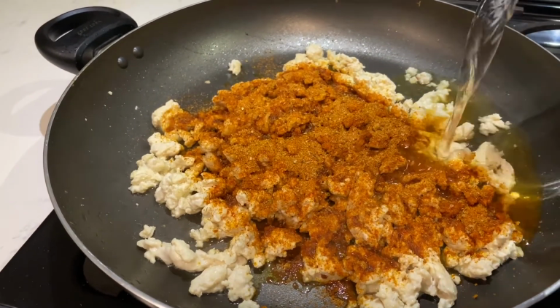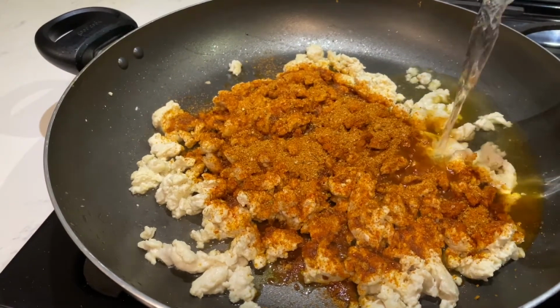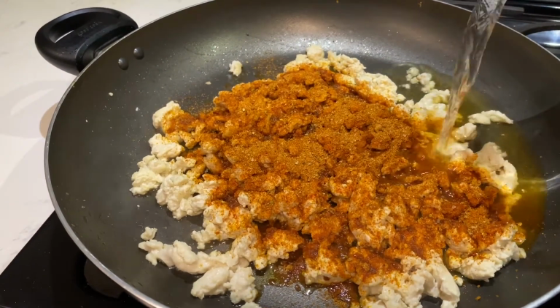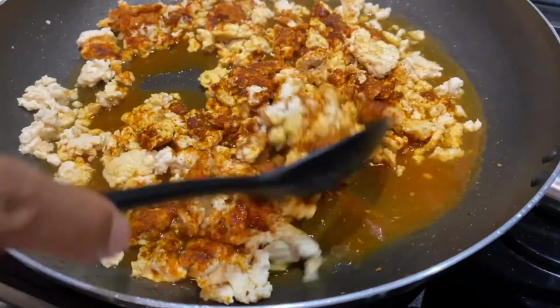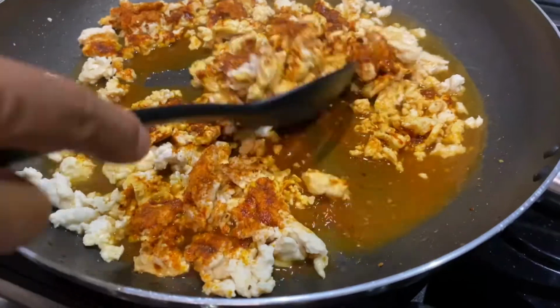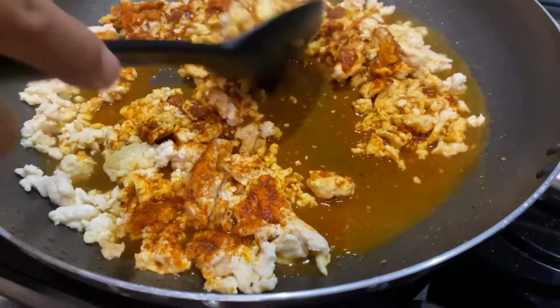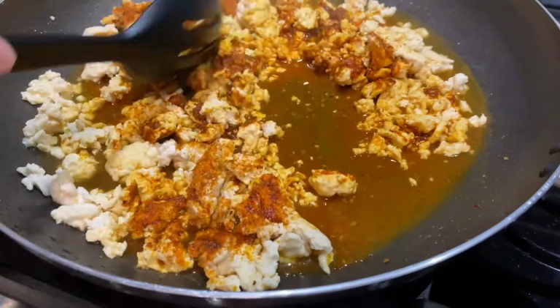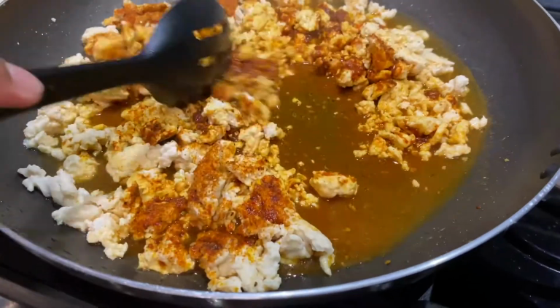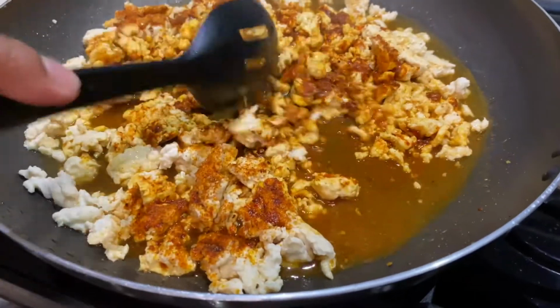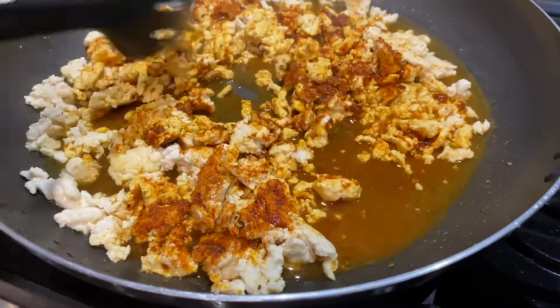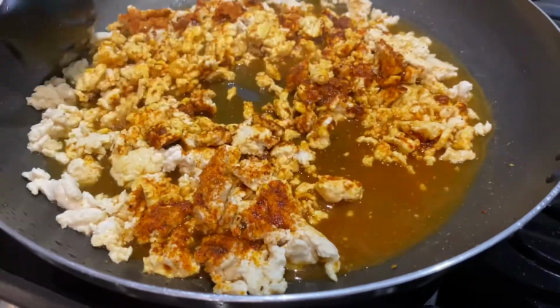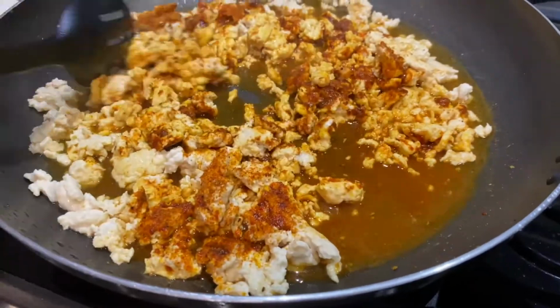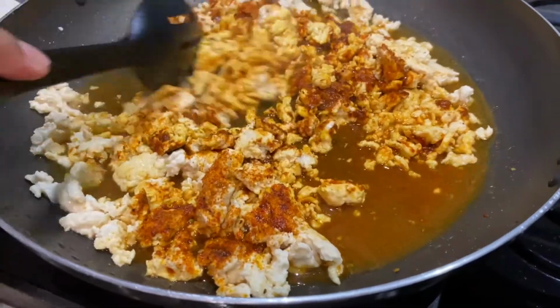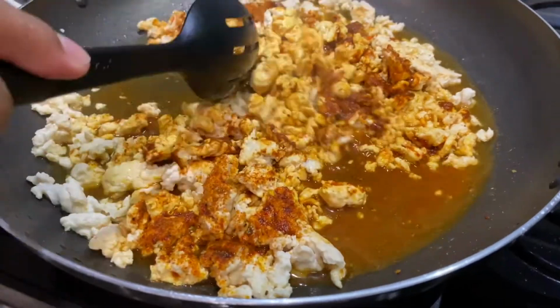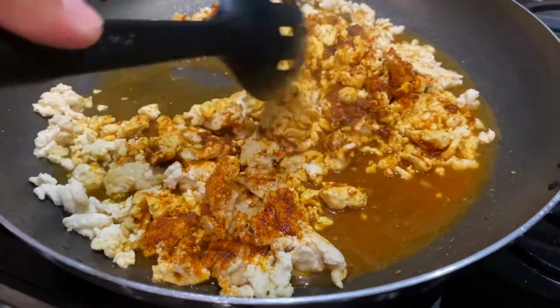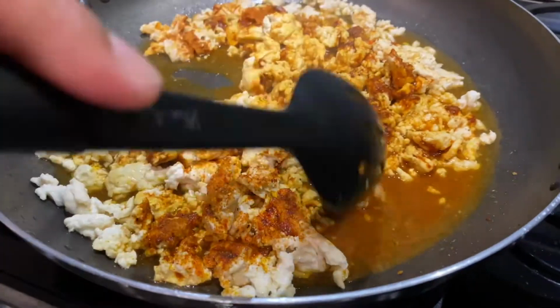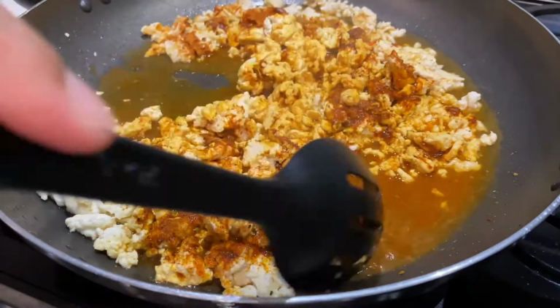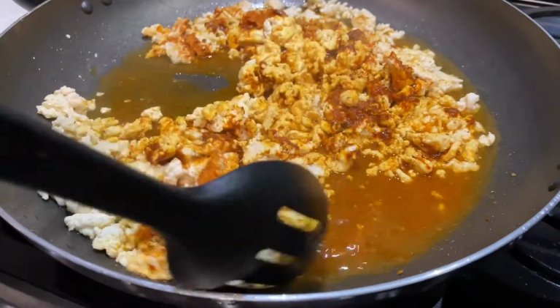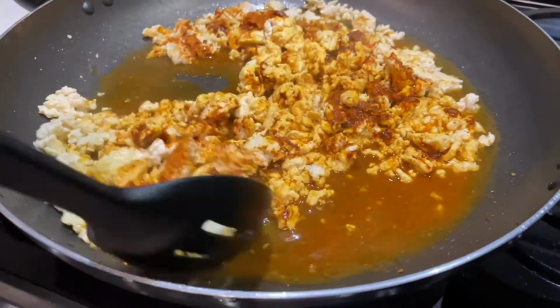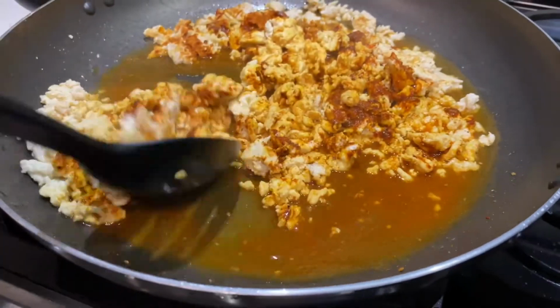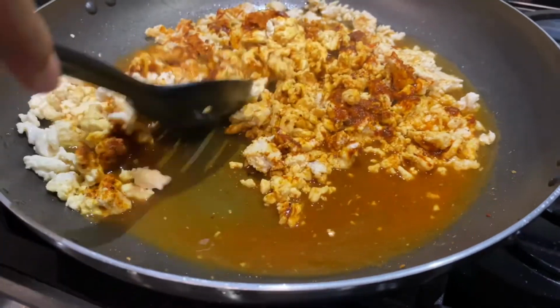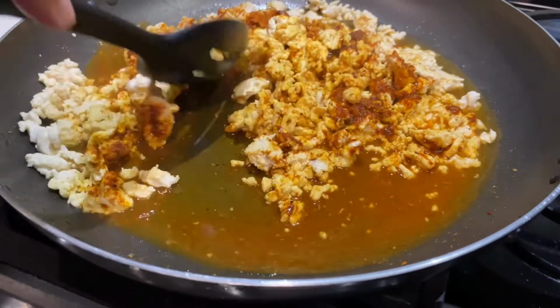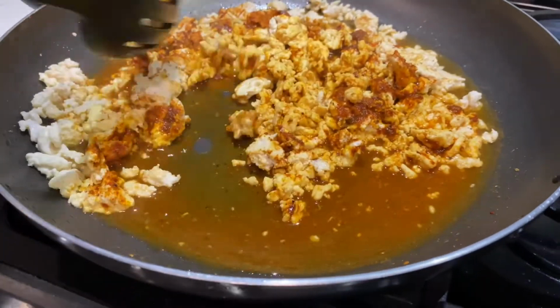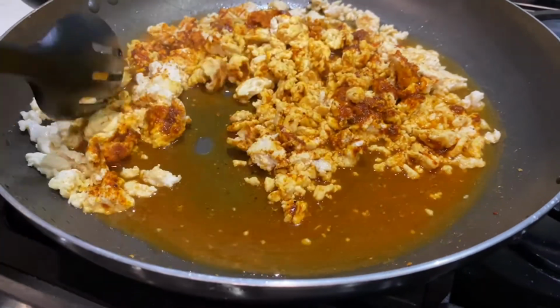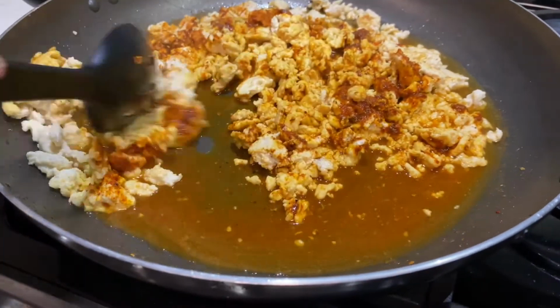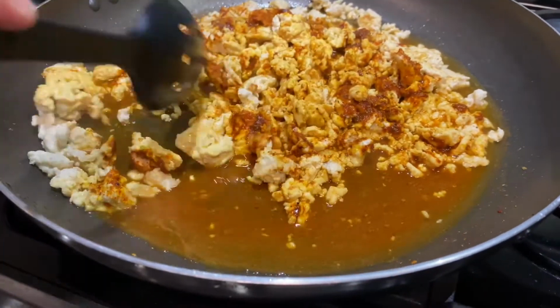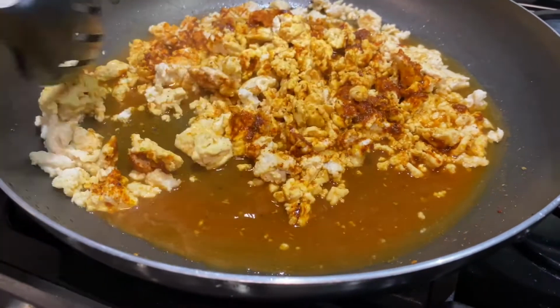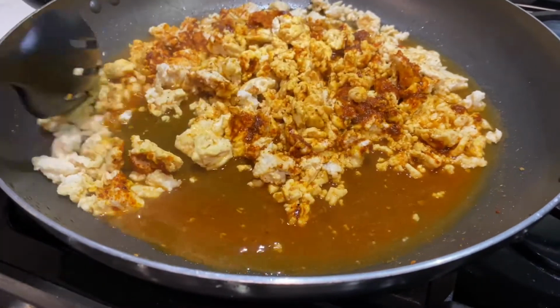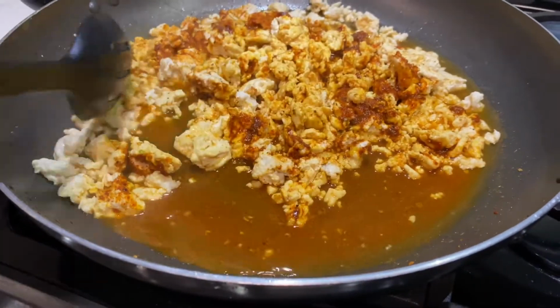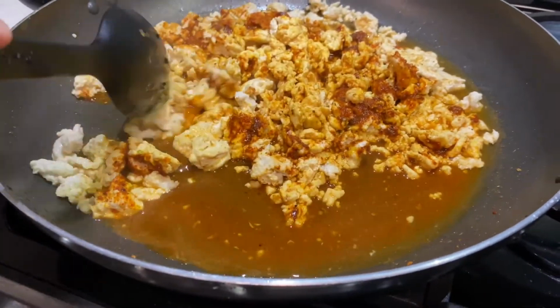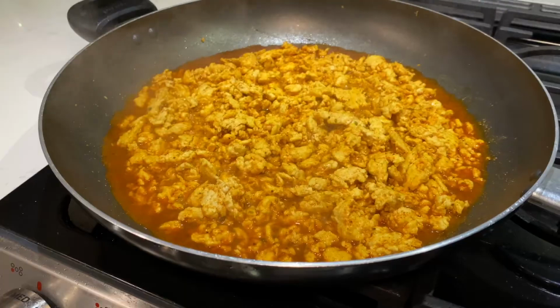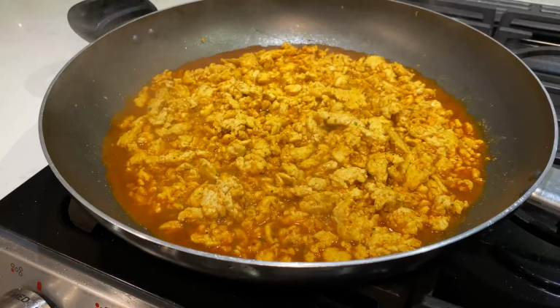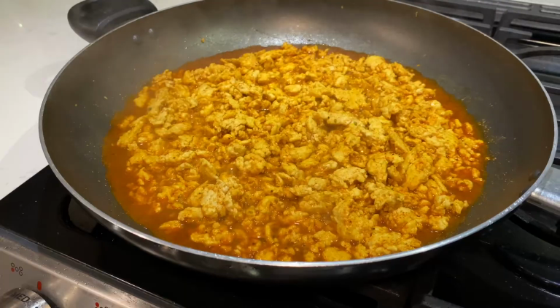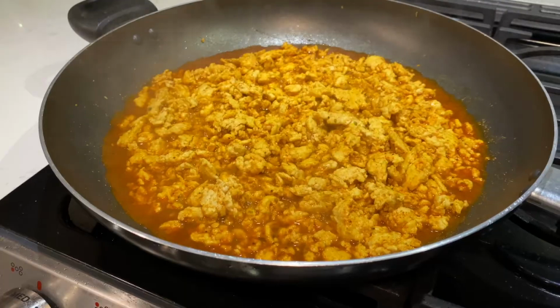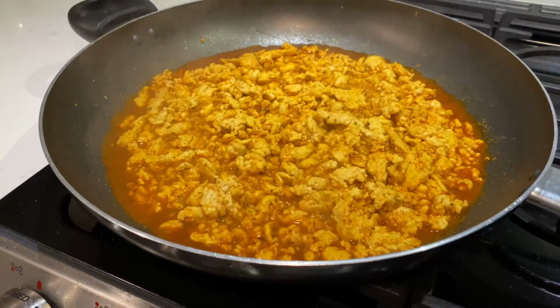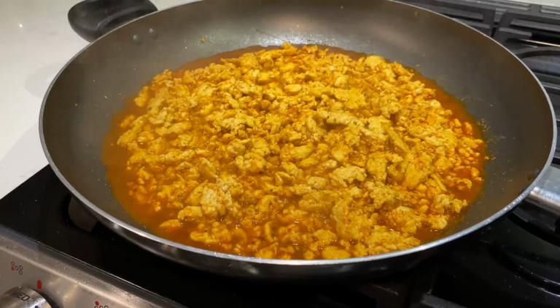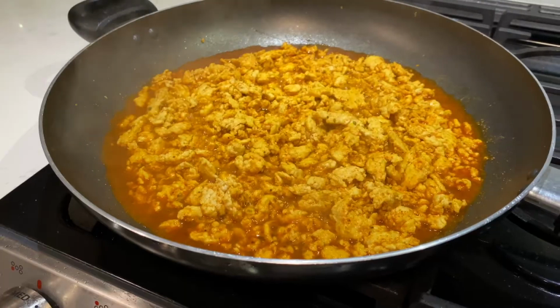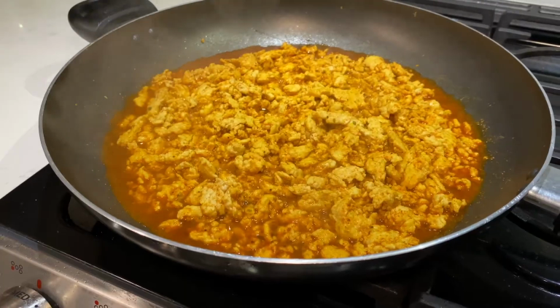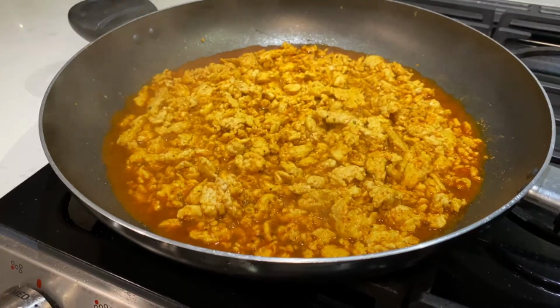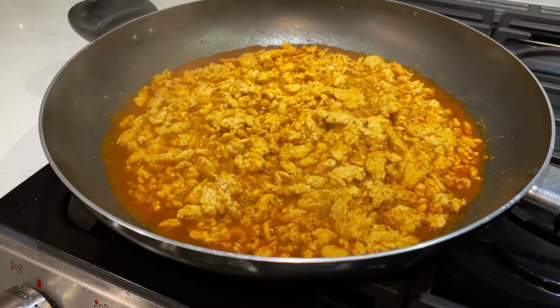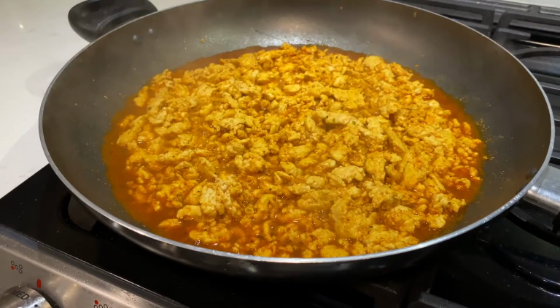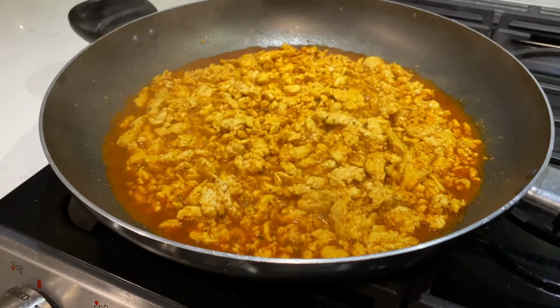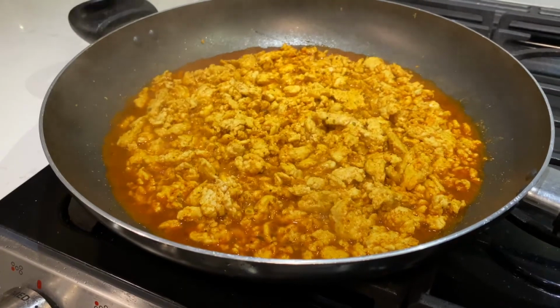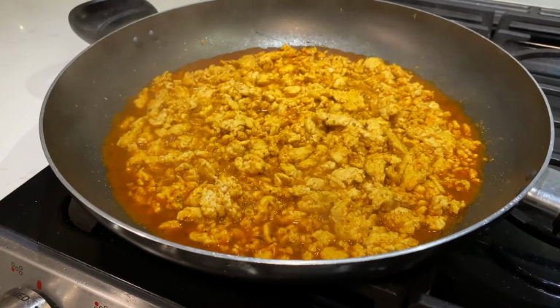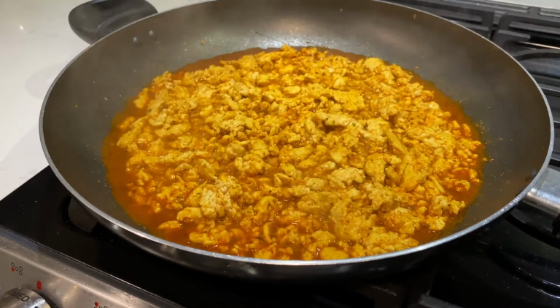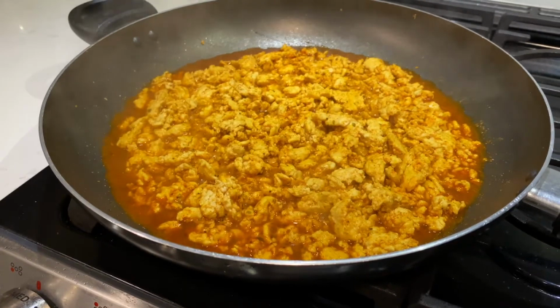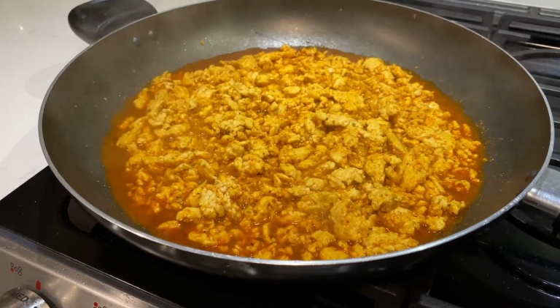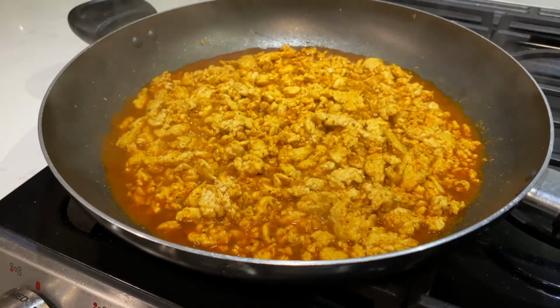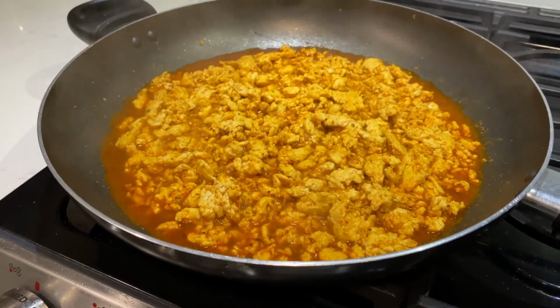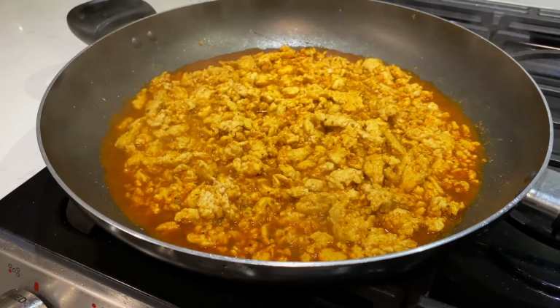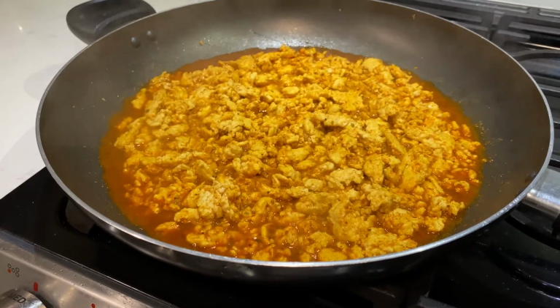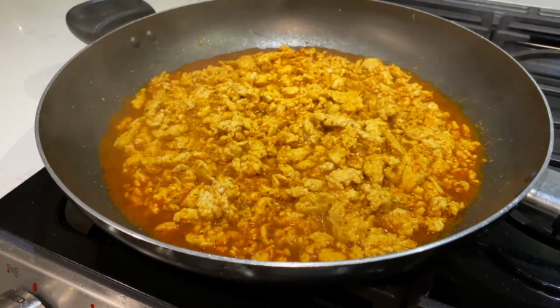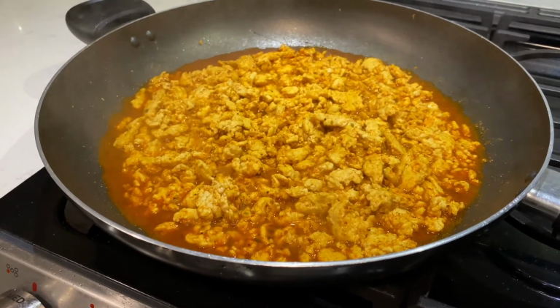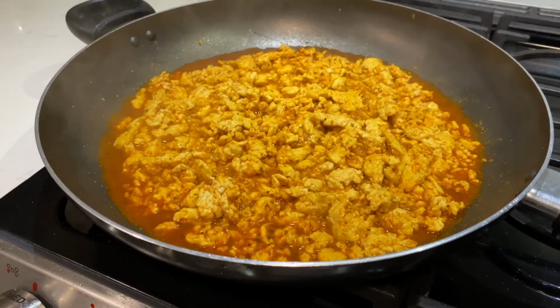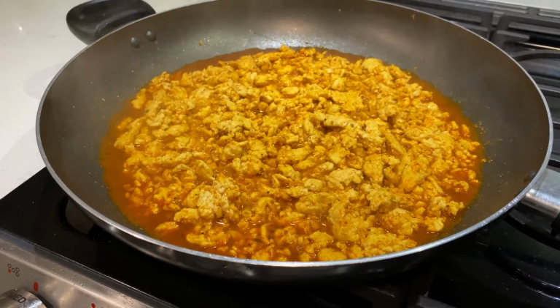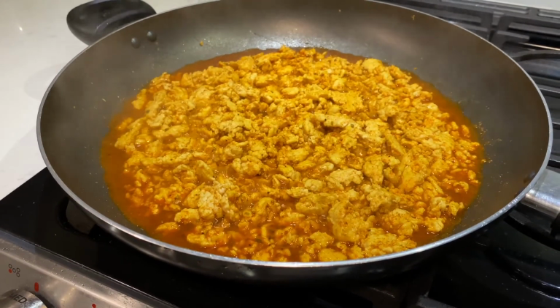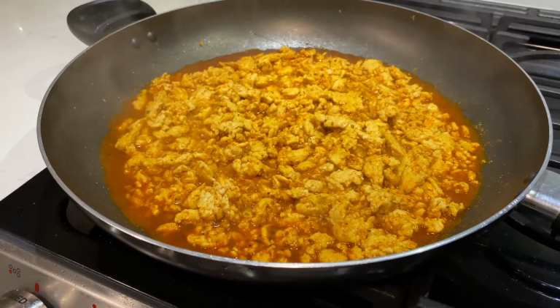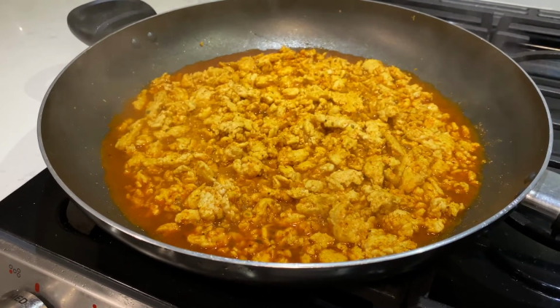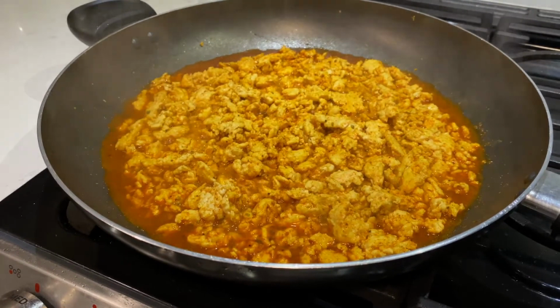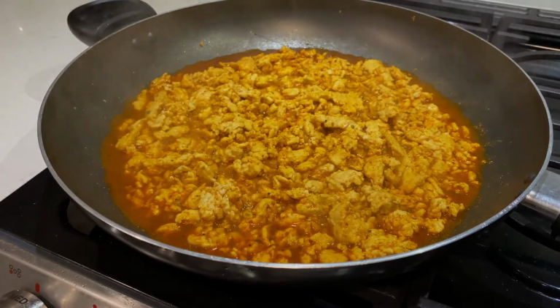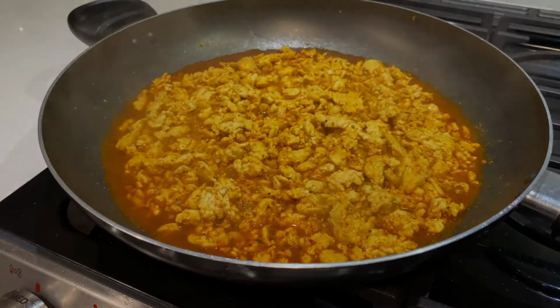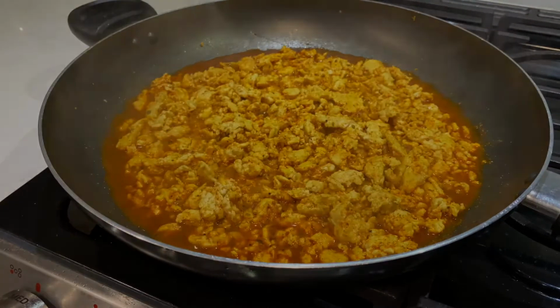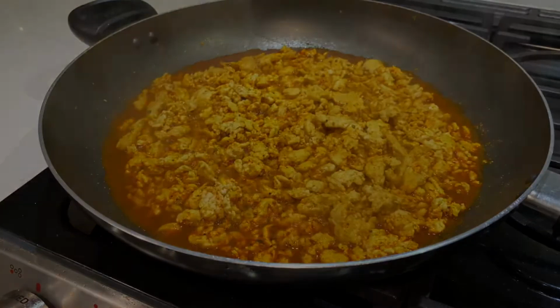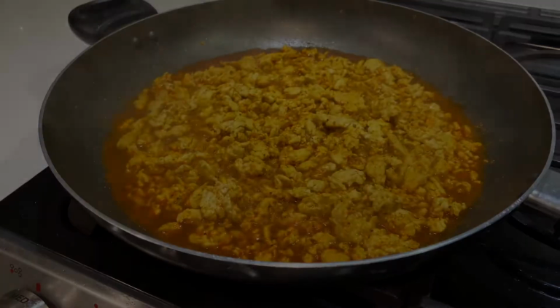Mix the water and red salt with the chicken. Now let the chicken simmer for three to five minutes.